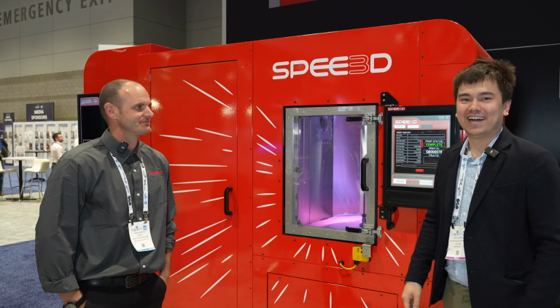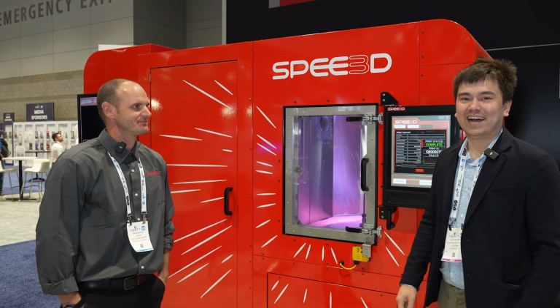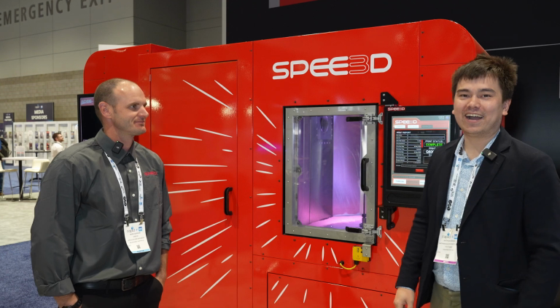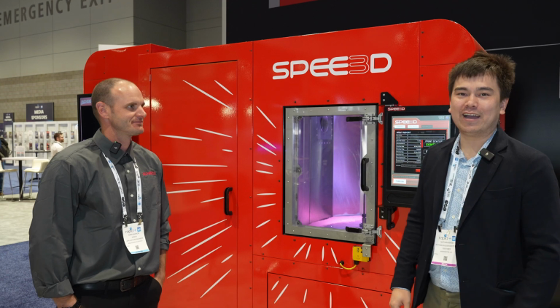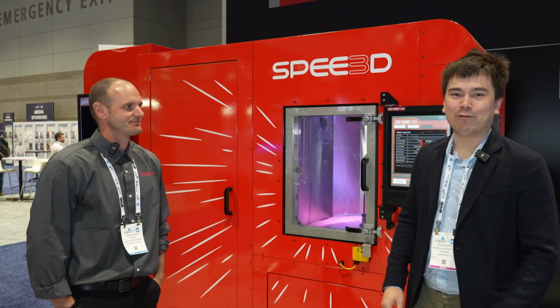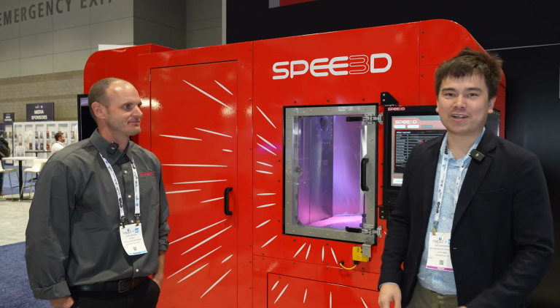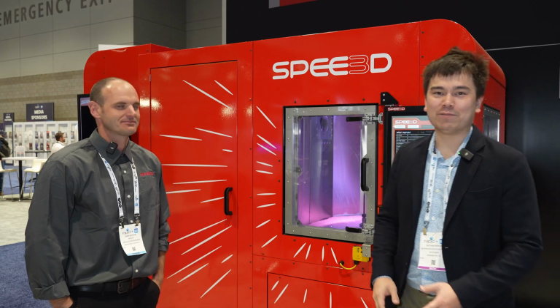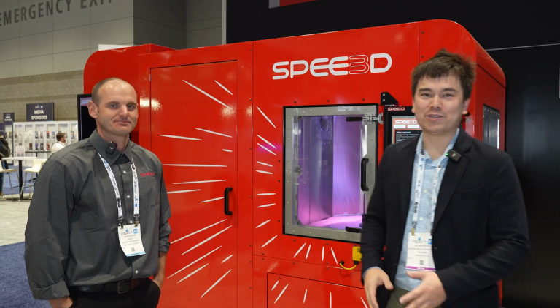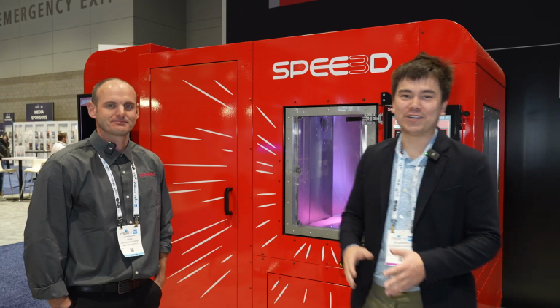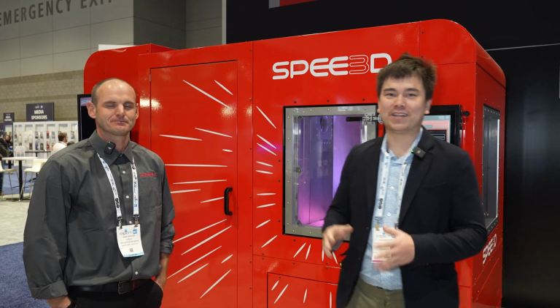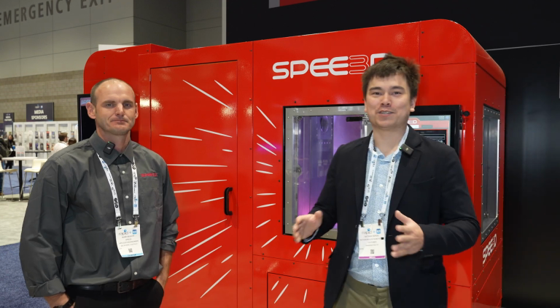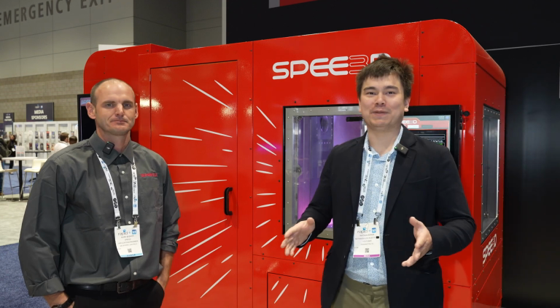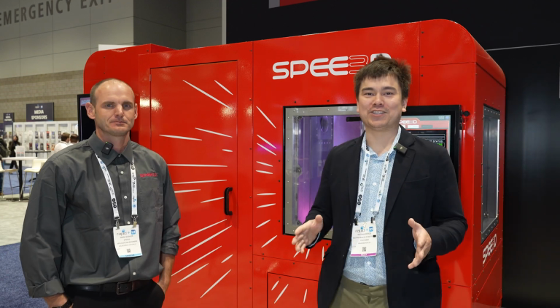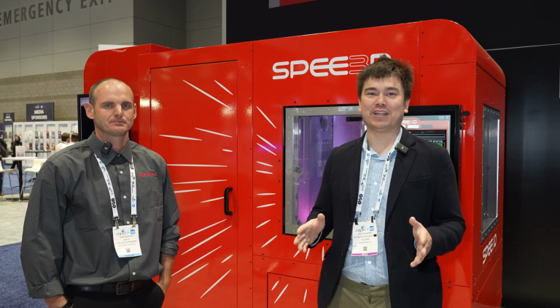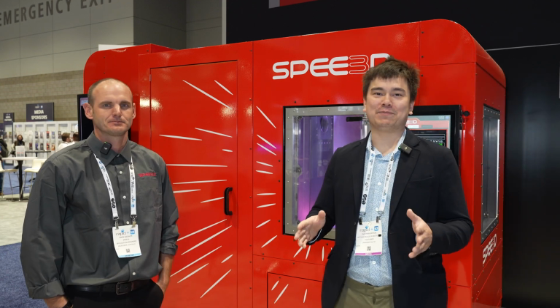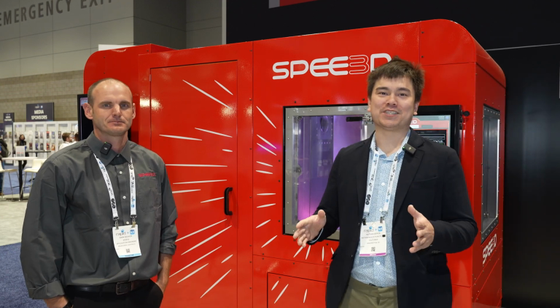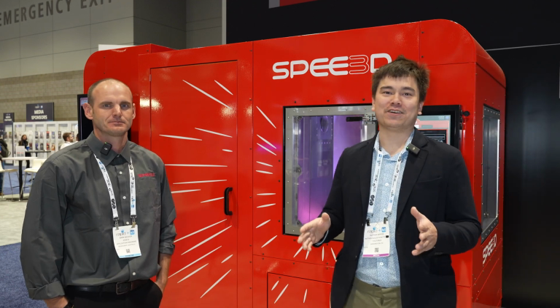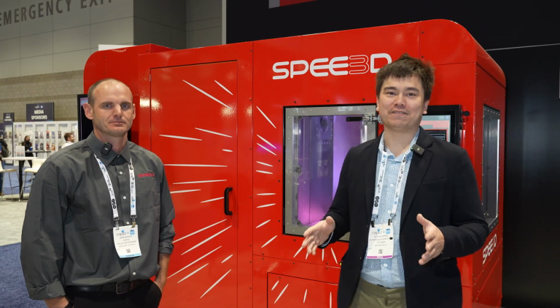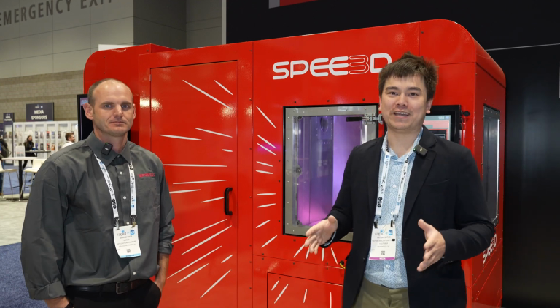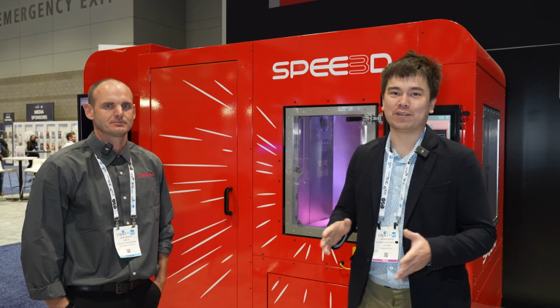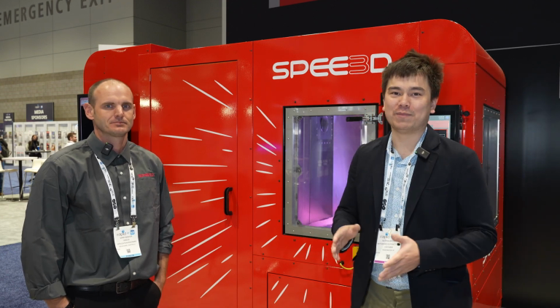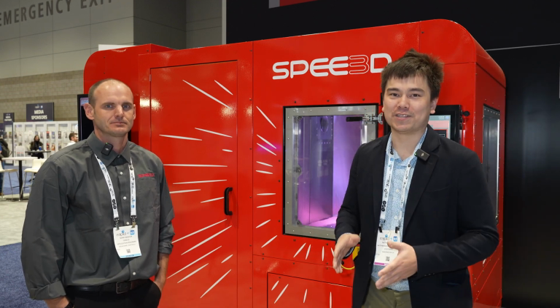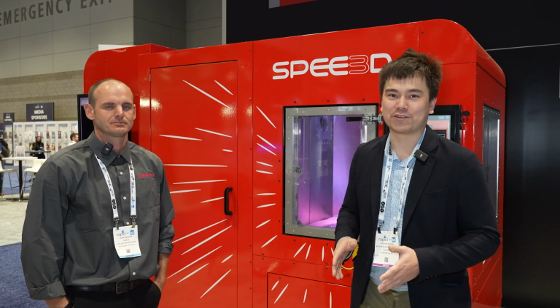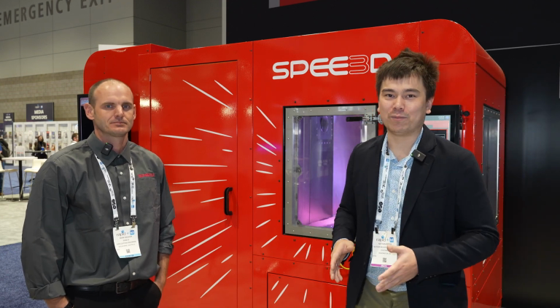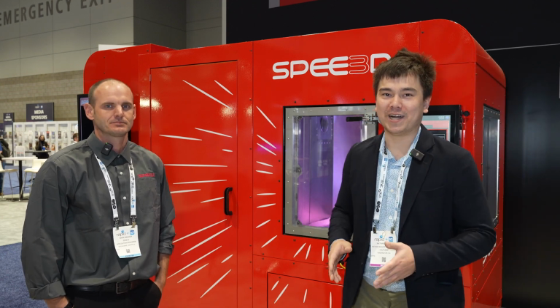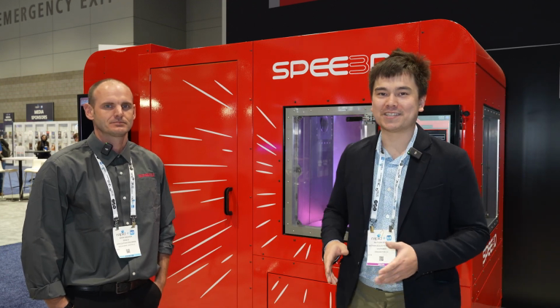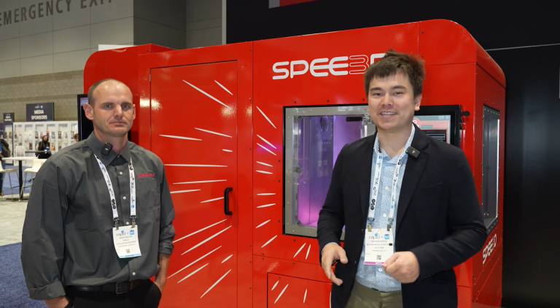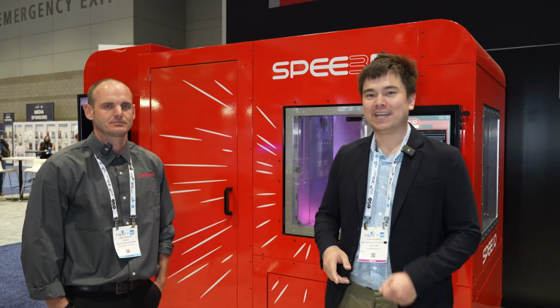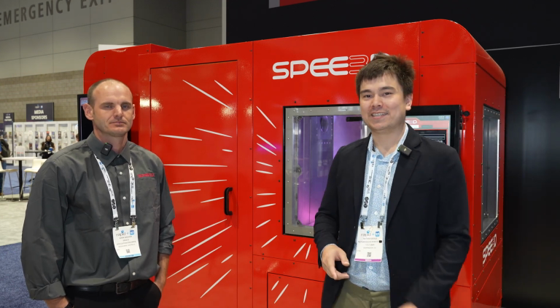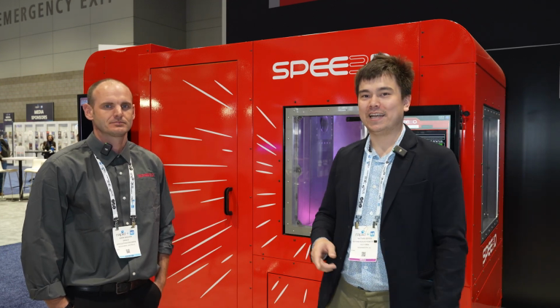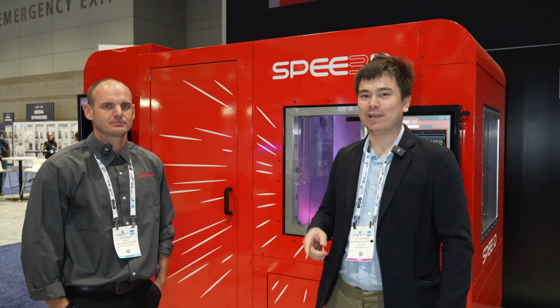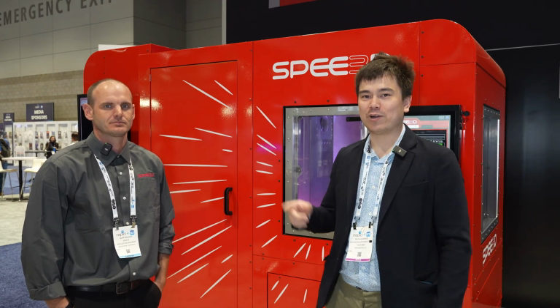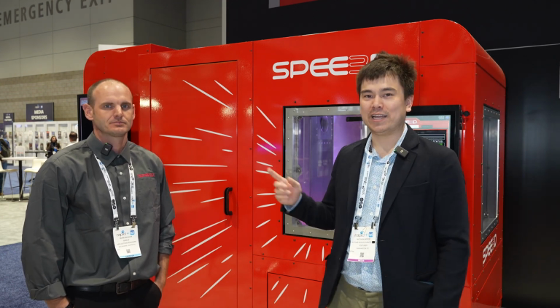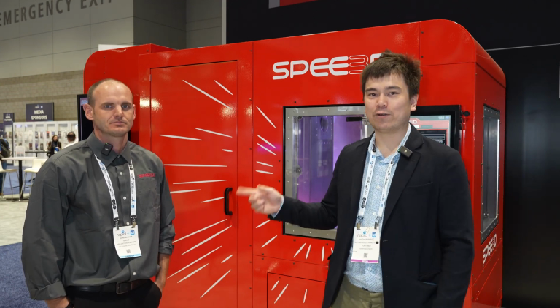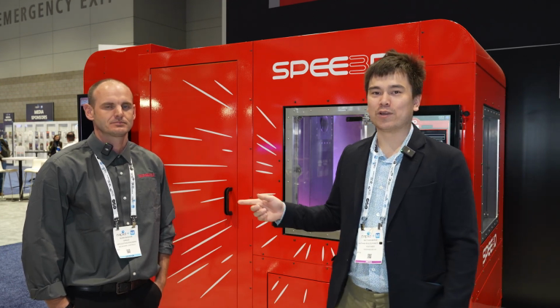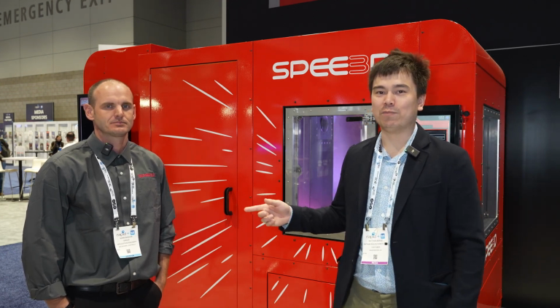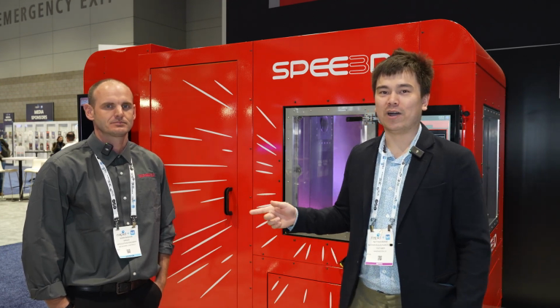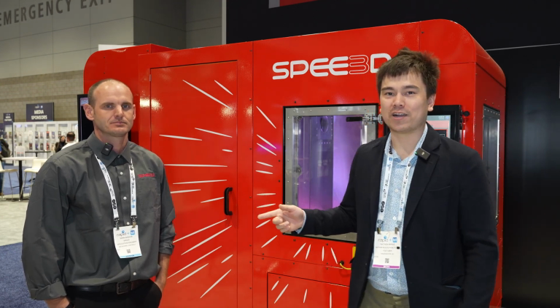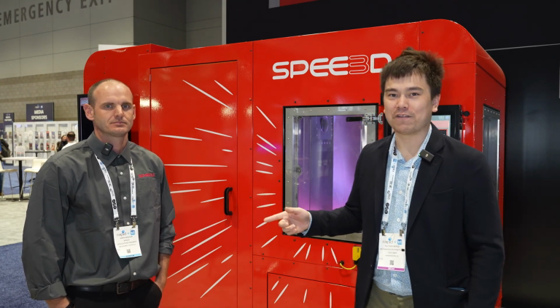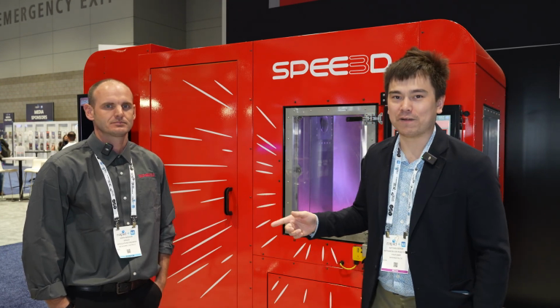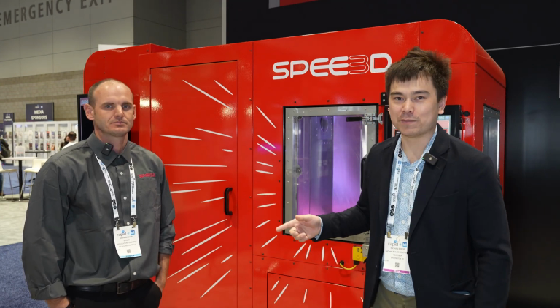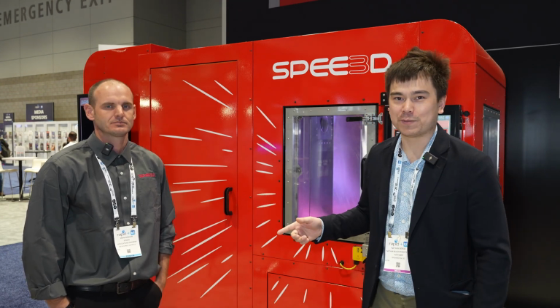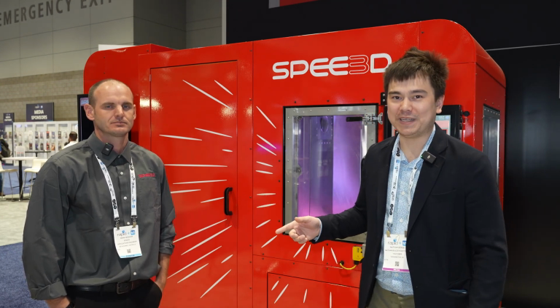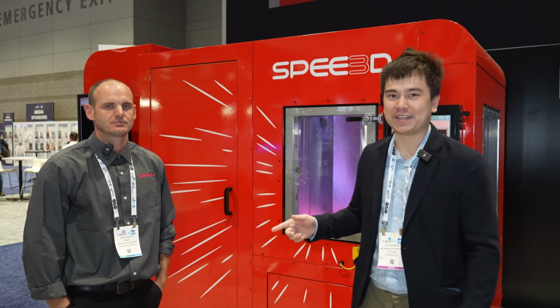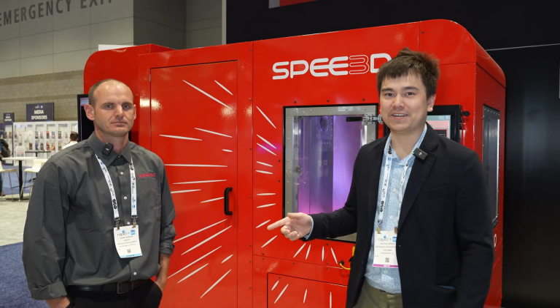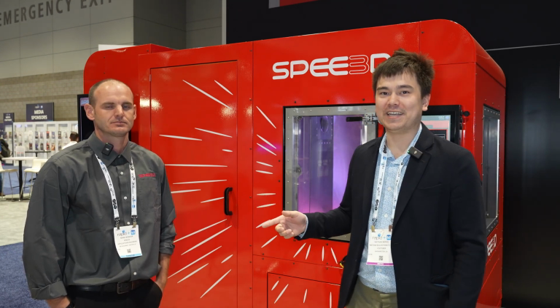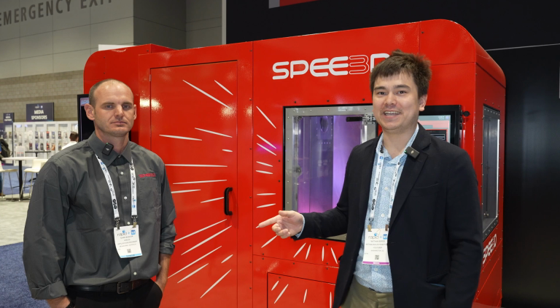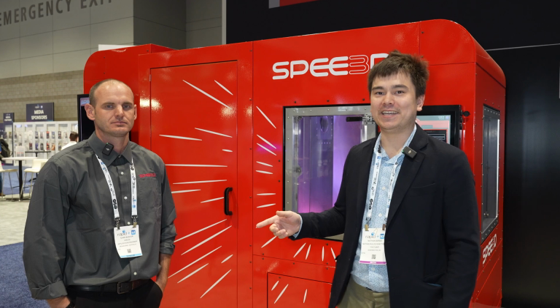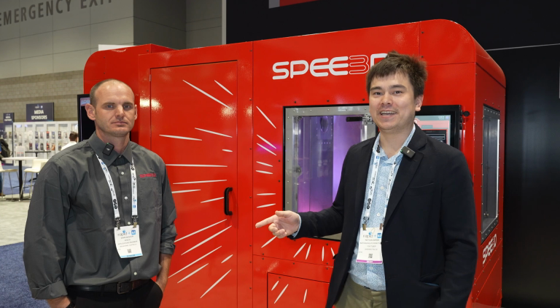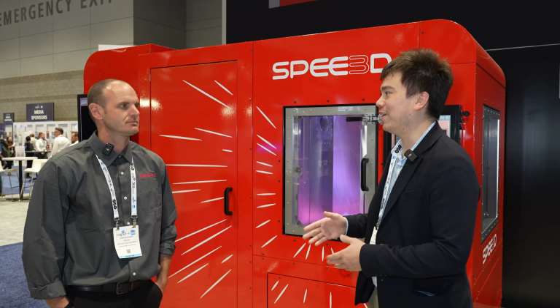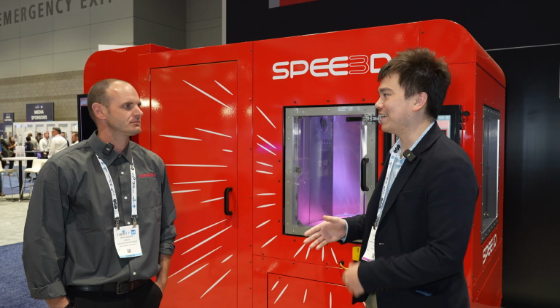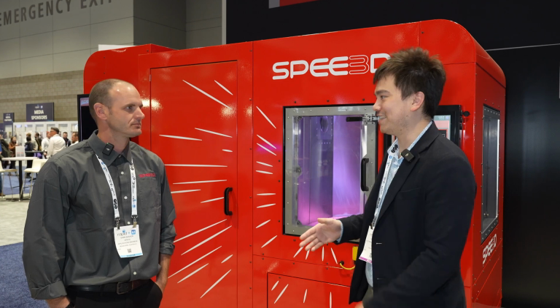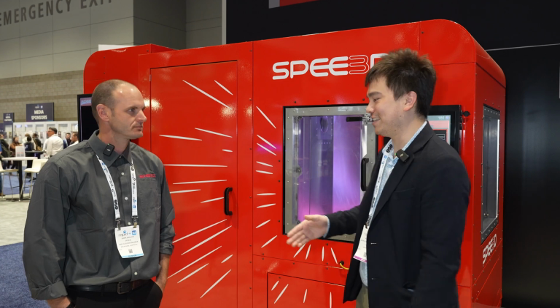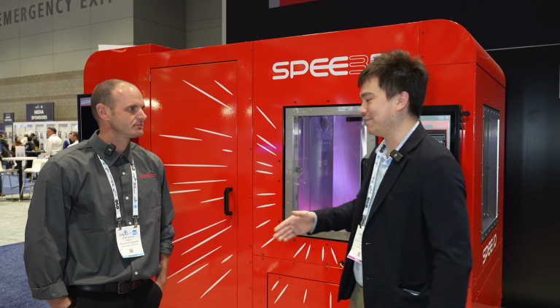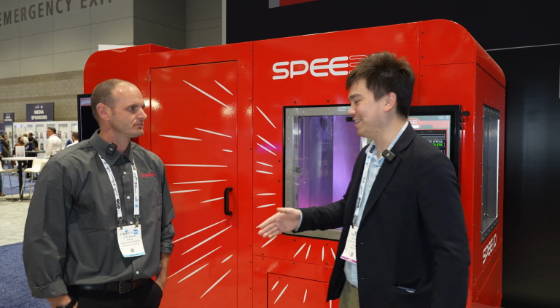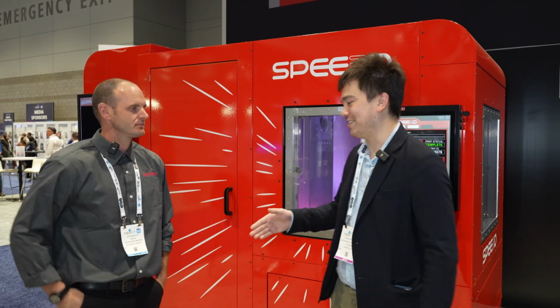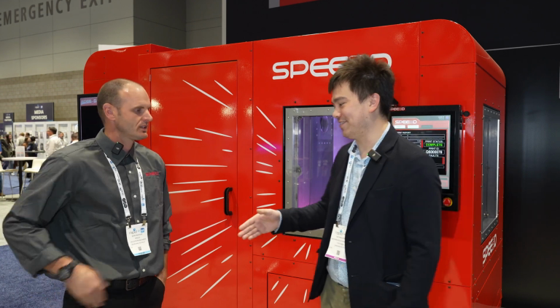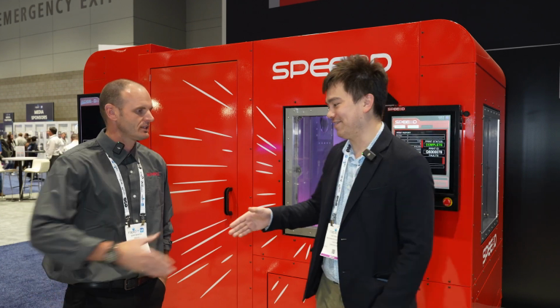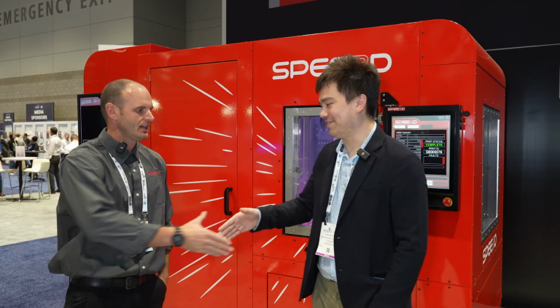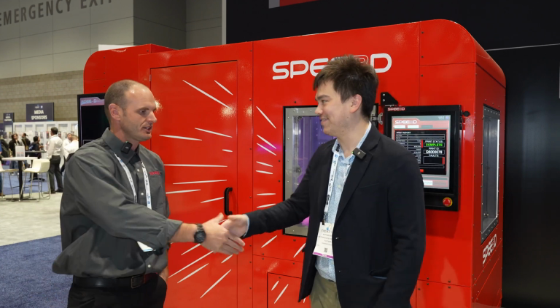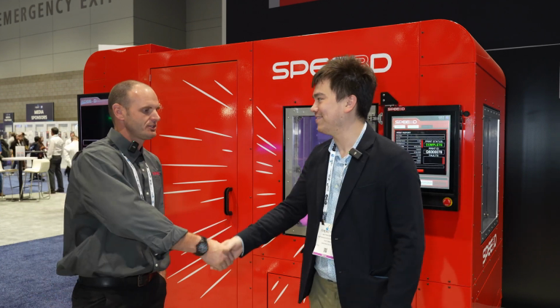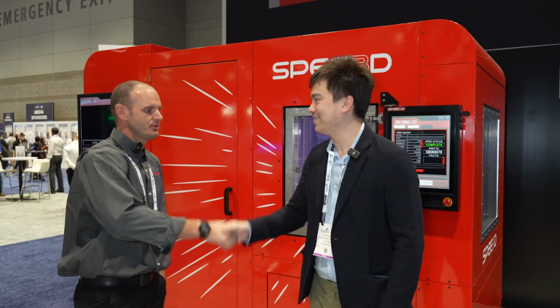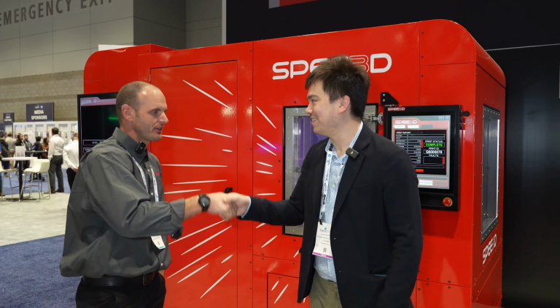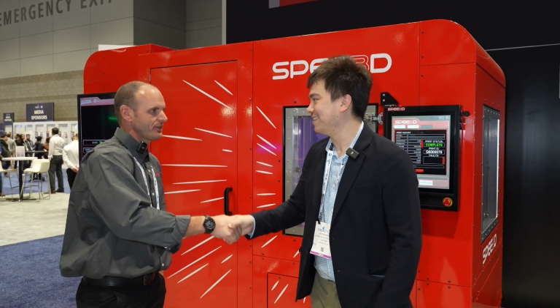Welcome to another special episode of Nathan Builds Robots. Today we're here with Mark from Speed3D. Mark, it's nice to meet you. Yeah, you too, Nathan.